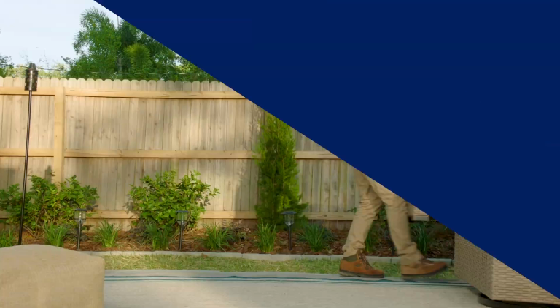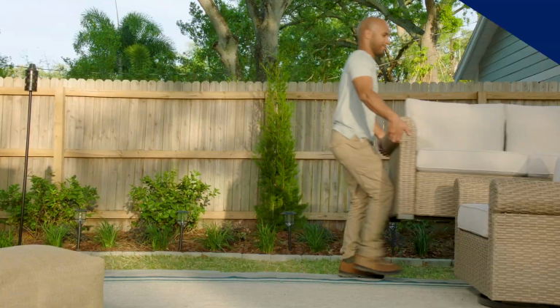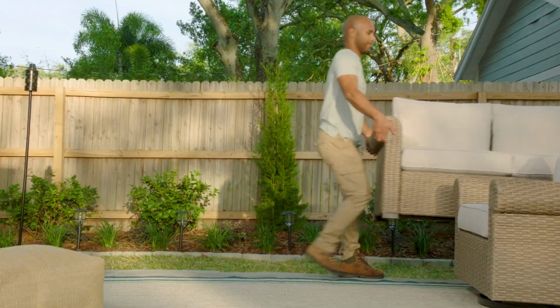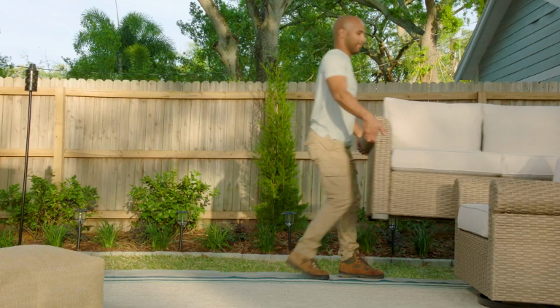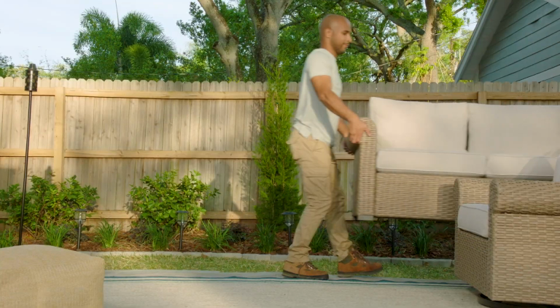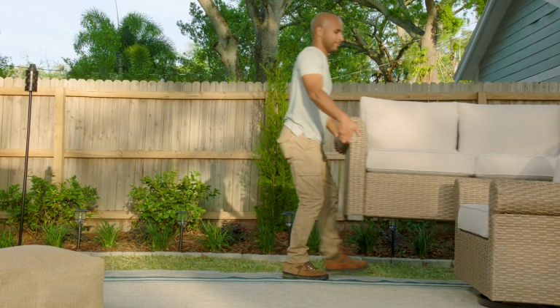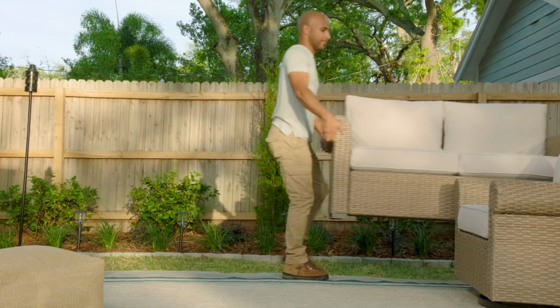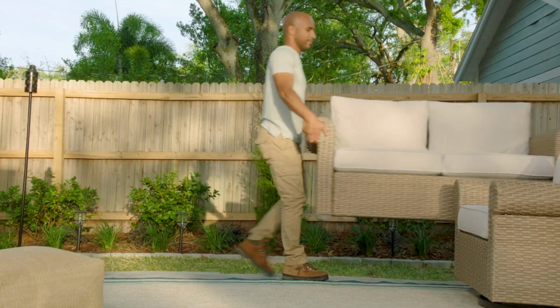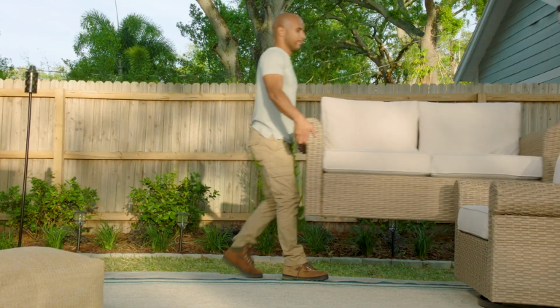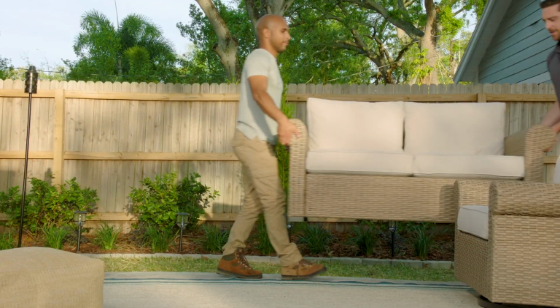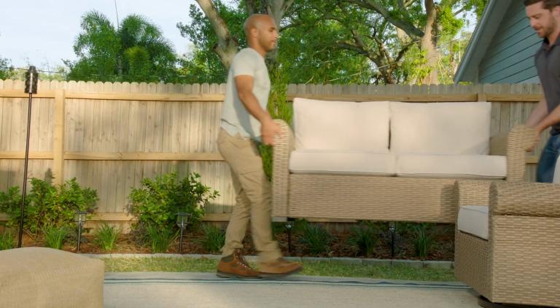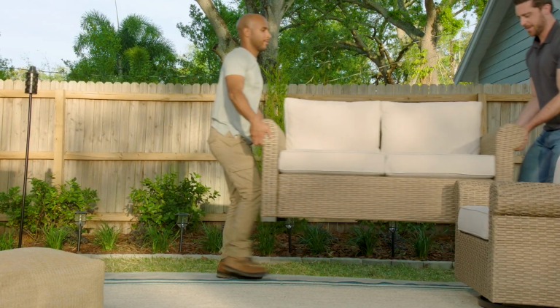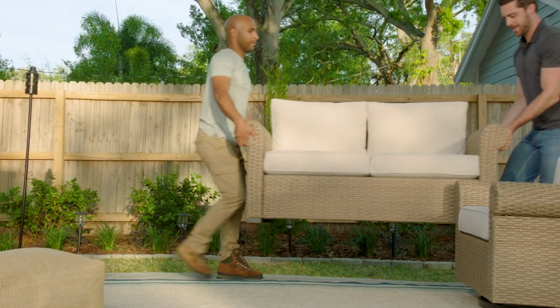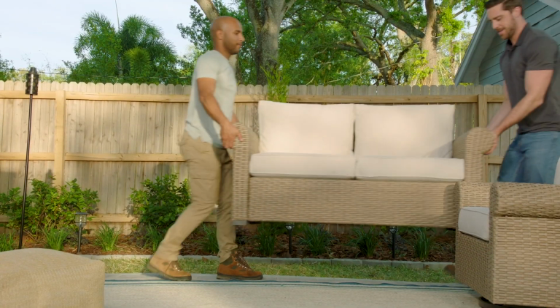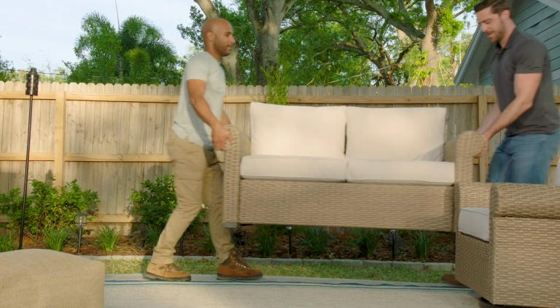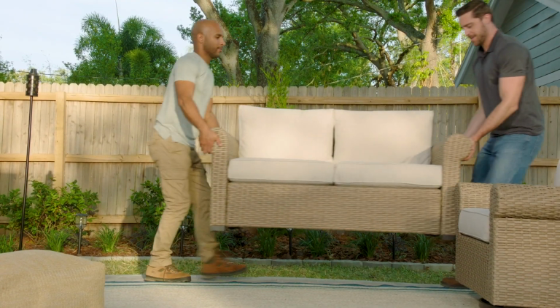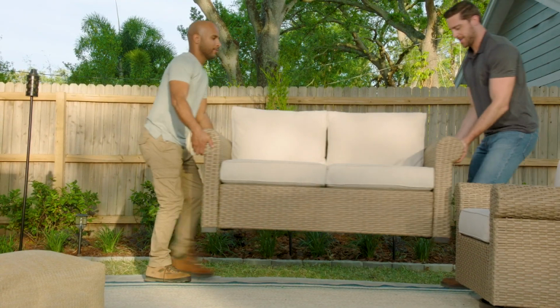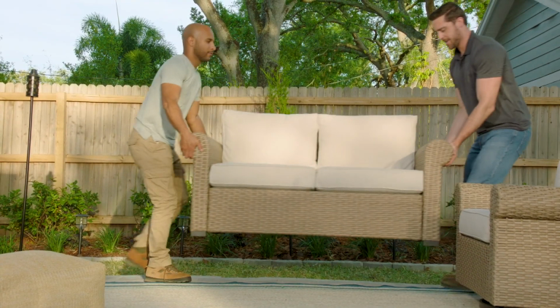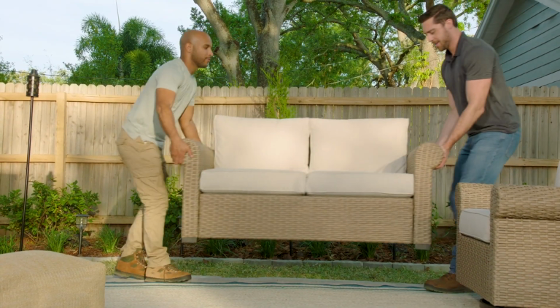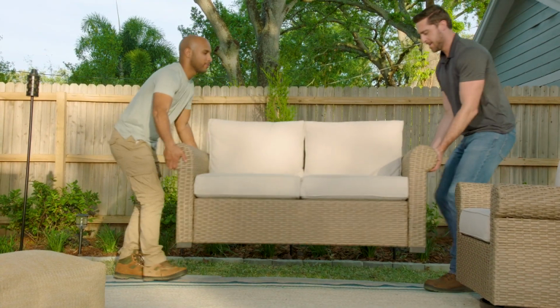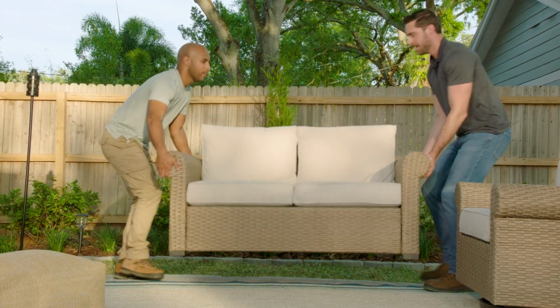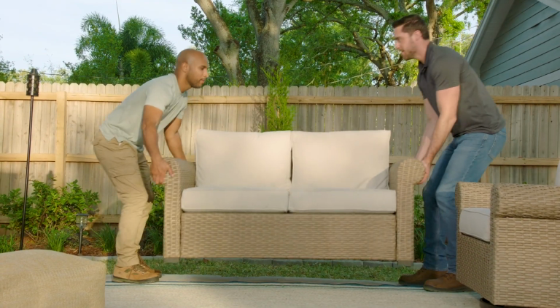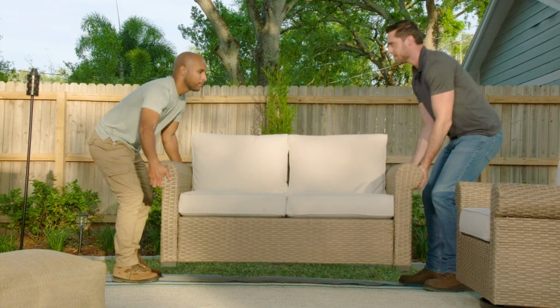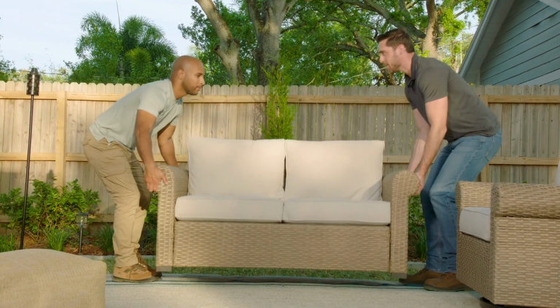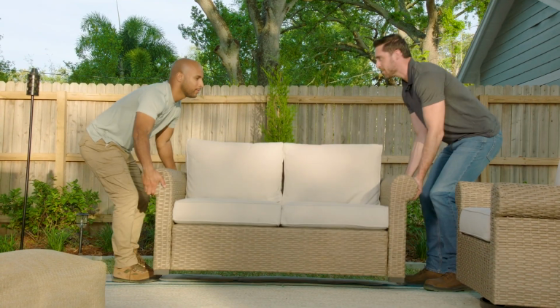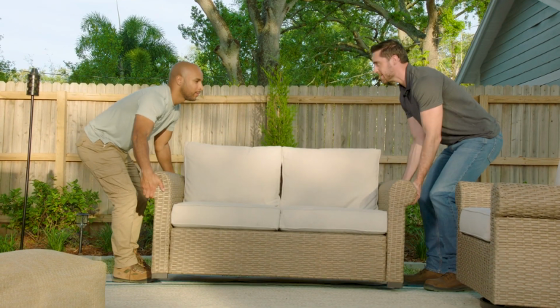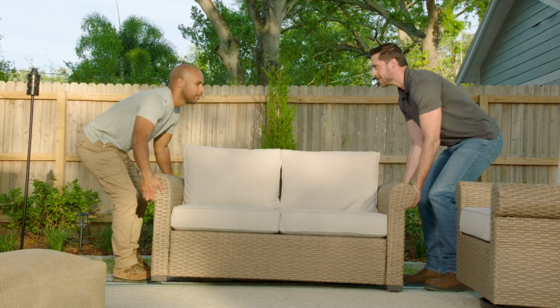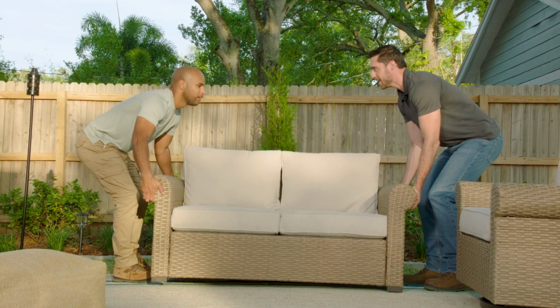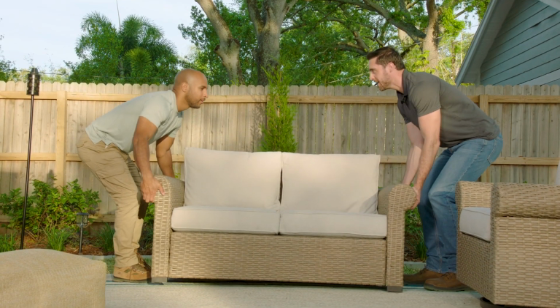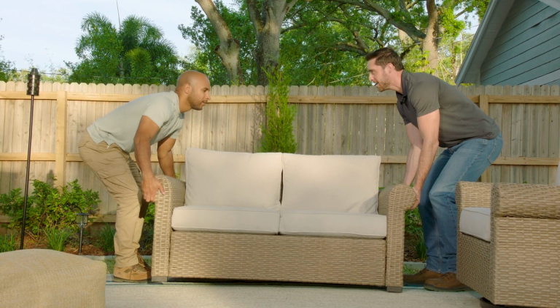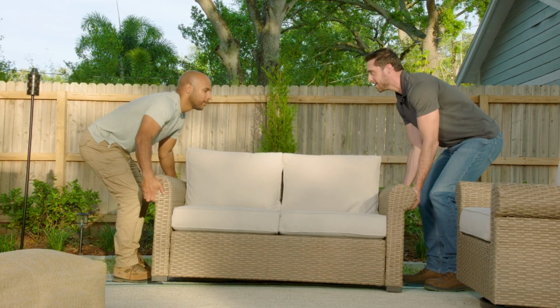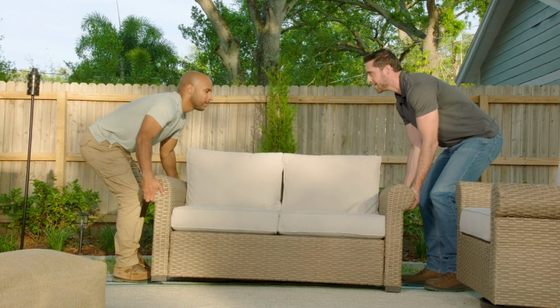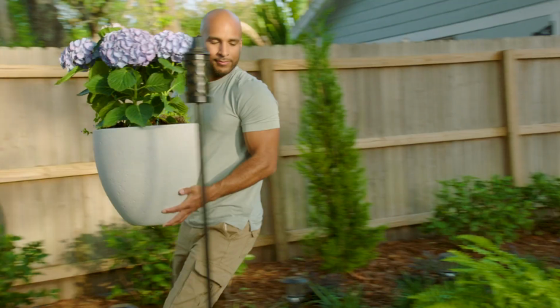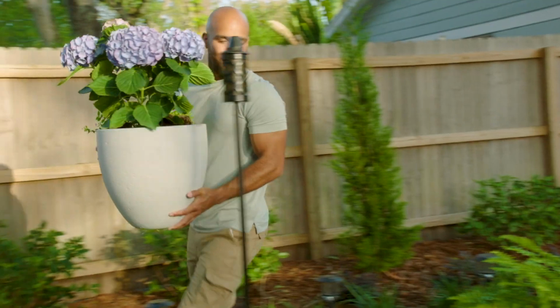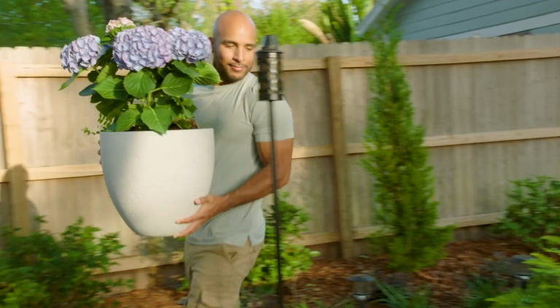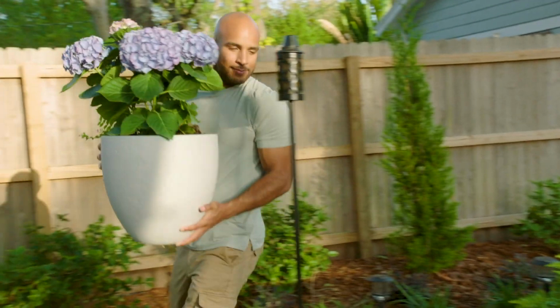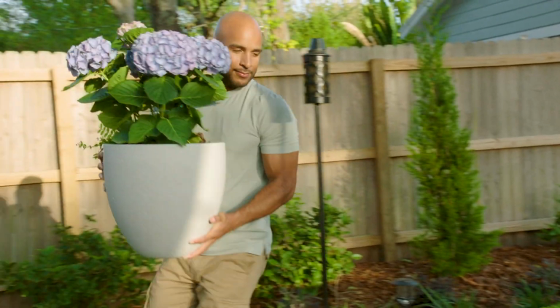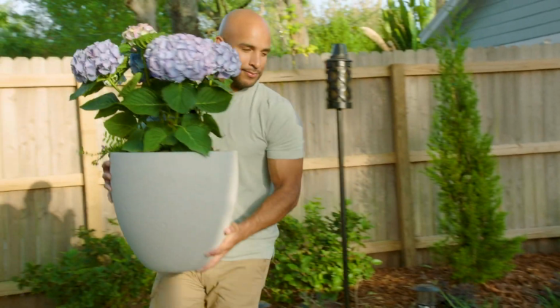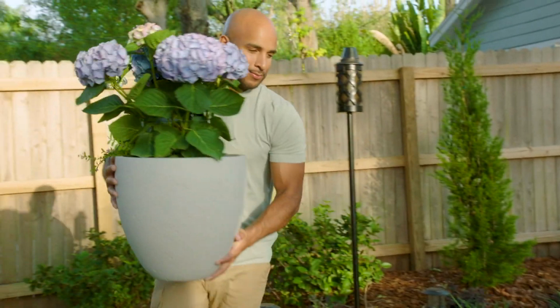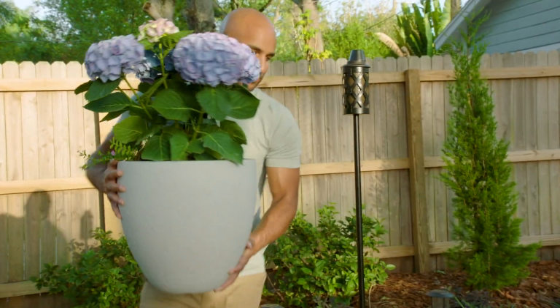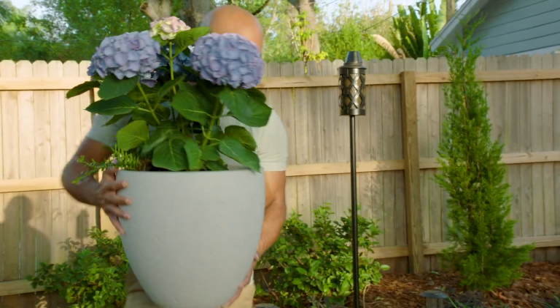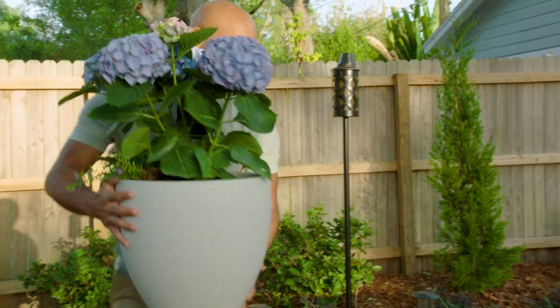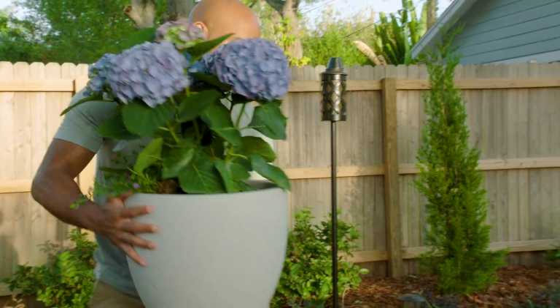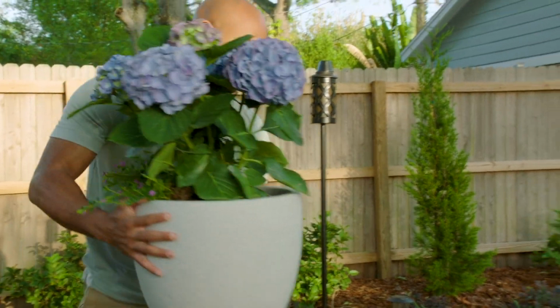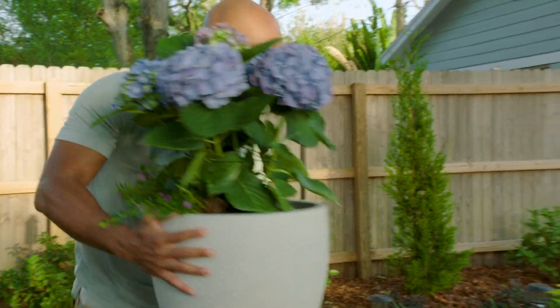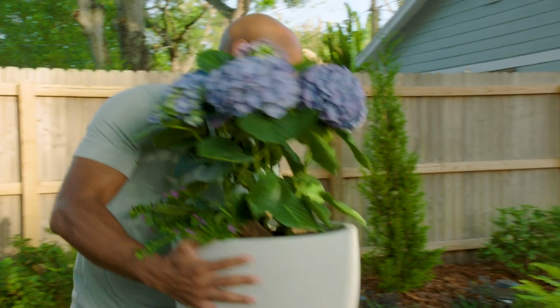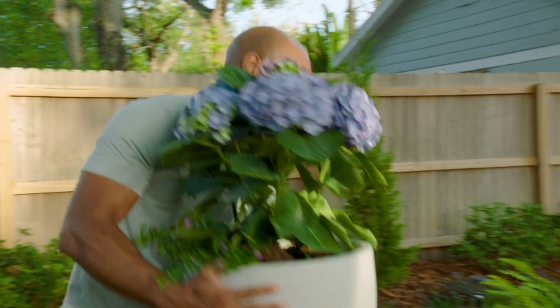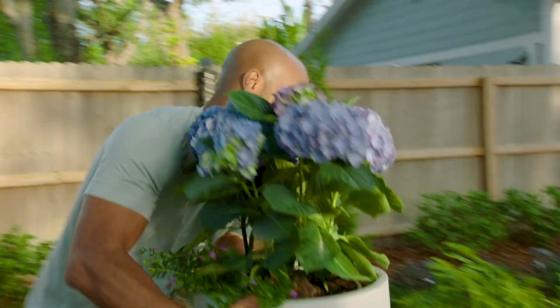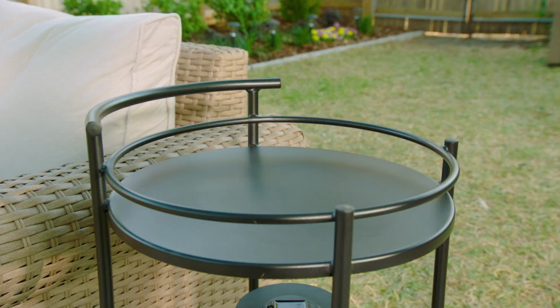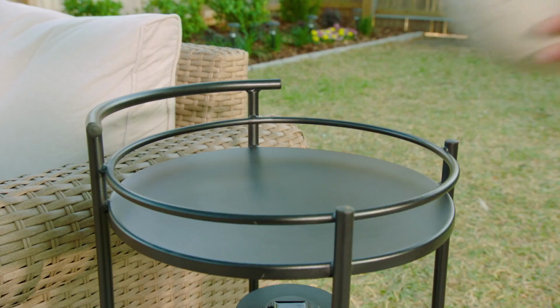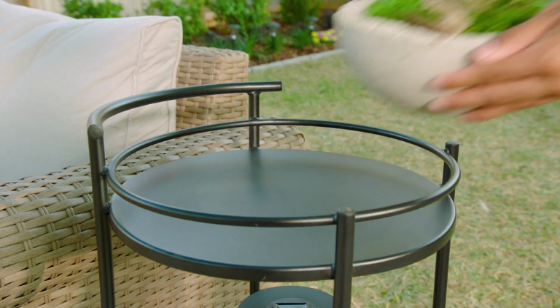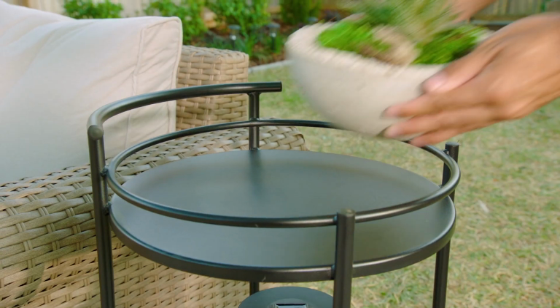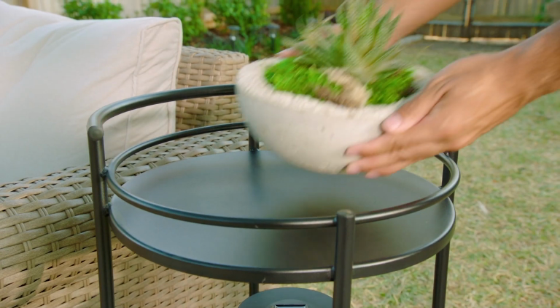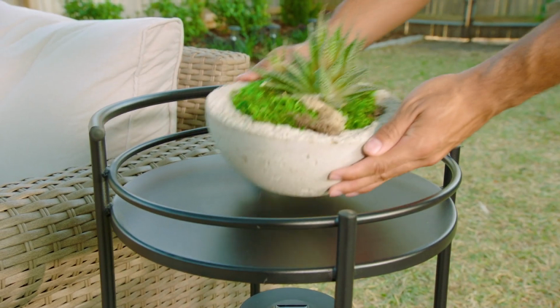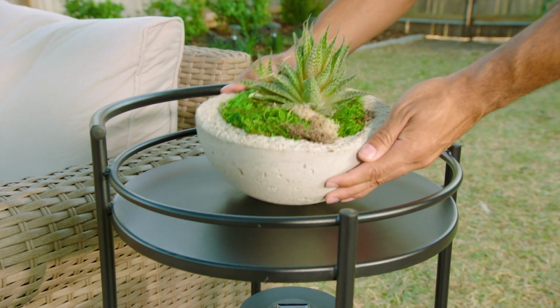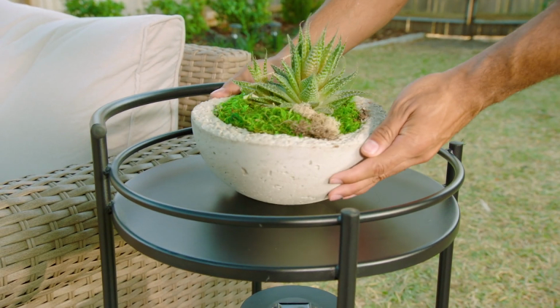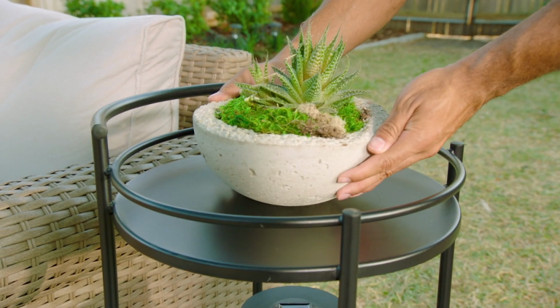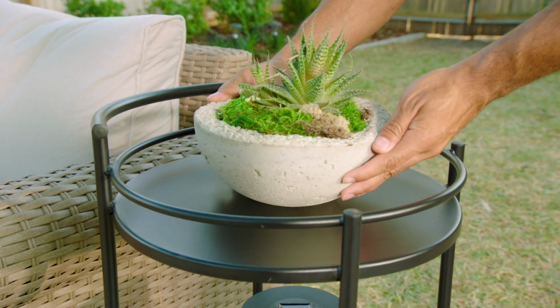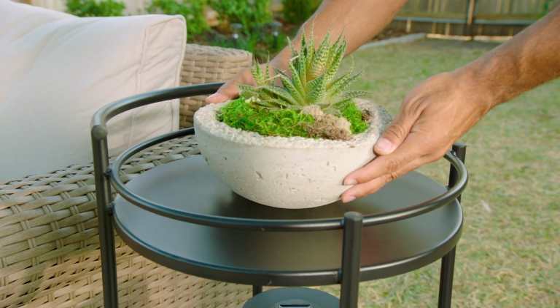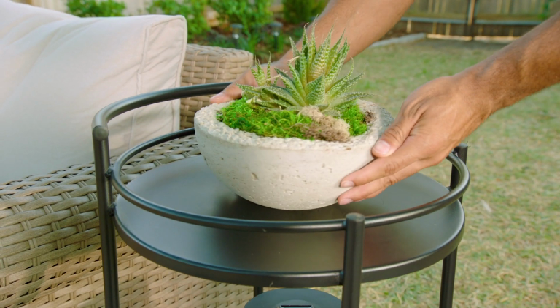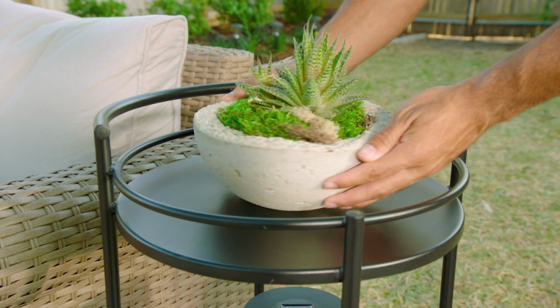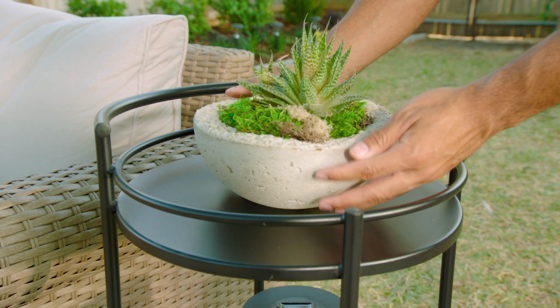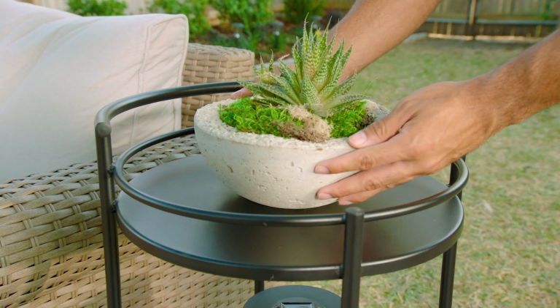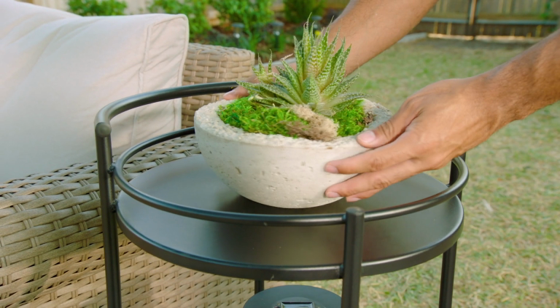Now cut the excess weed barrier and backfill around the patio with the soil we dug out earlier. We'll finish this paver patio project by adding furniture, plants, and garden decor from Lowe's.